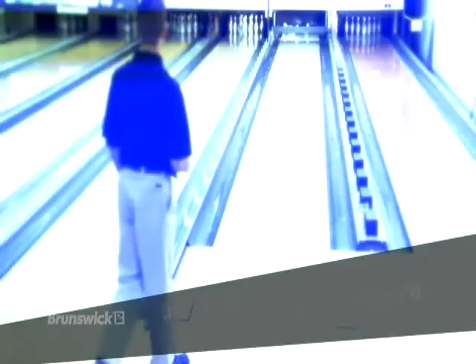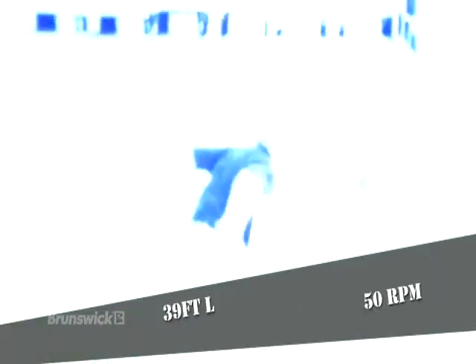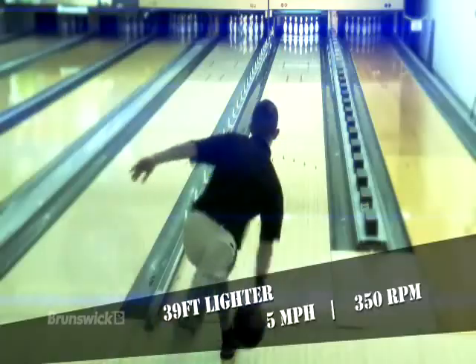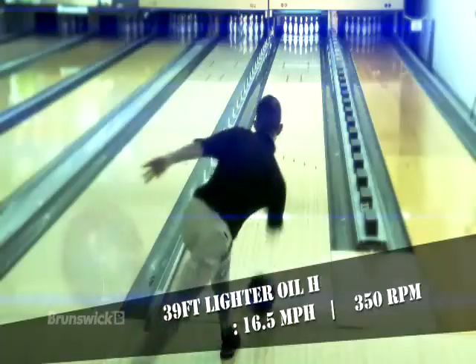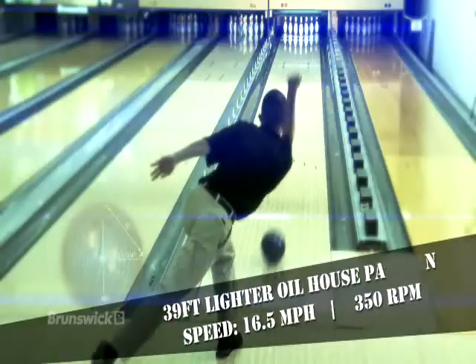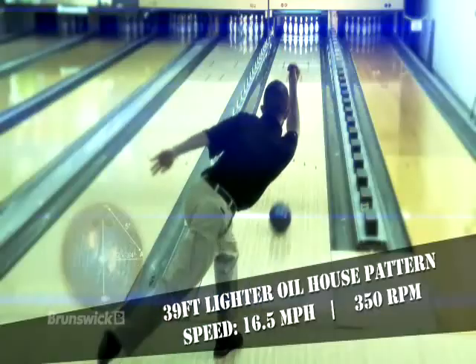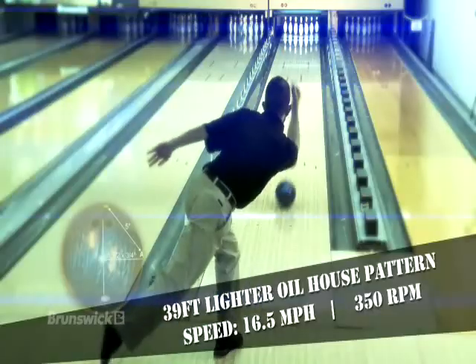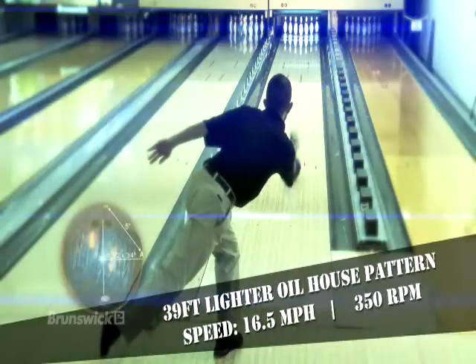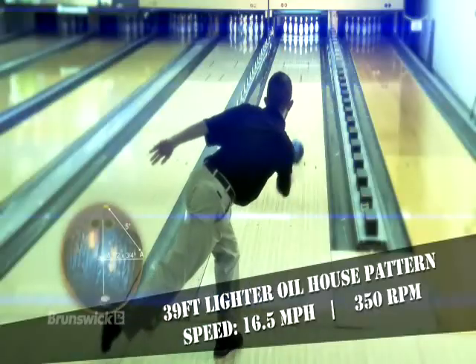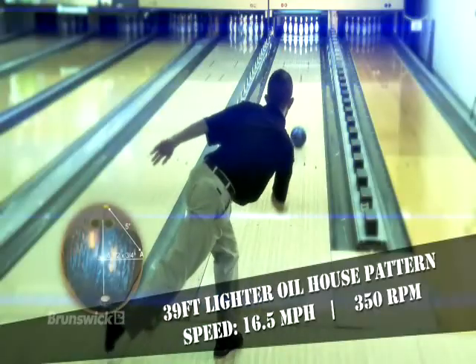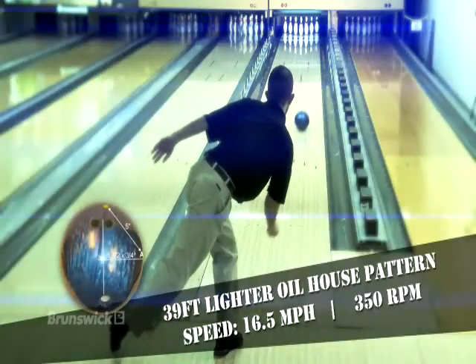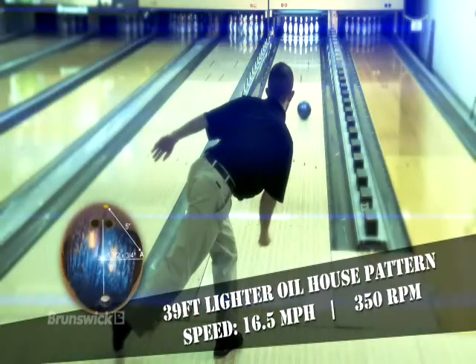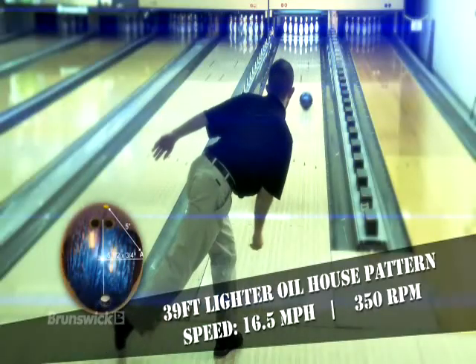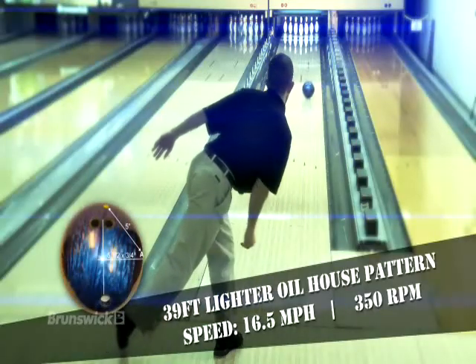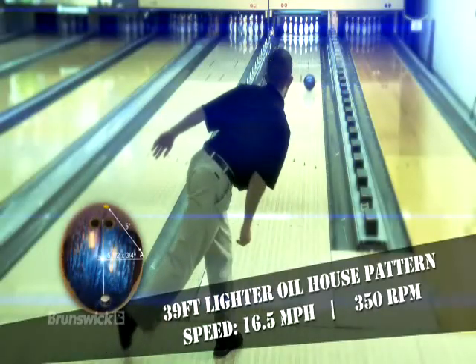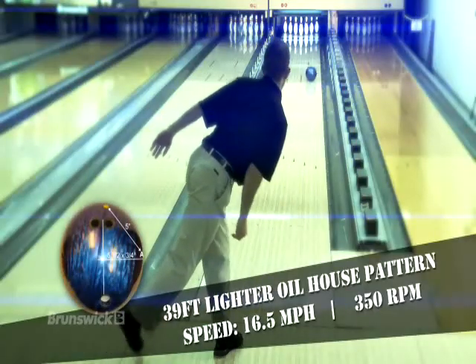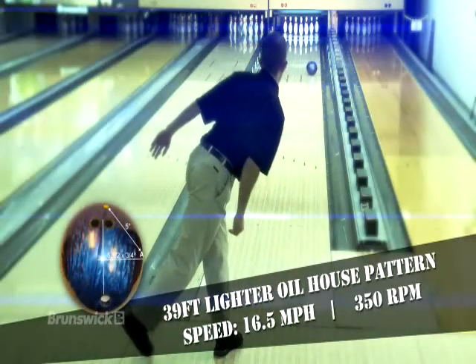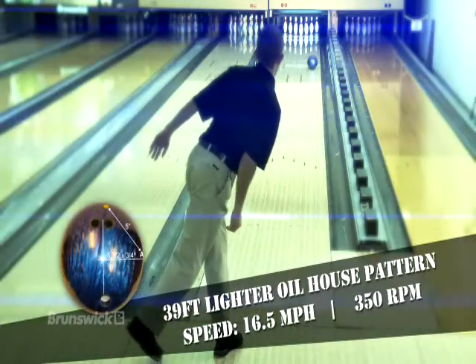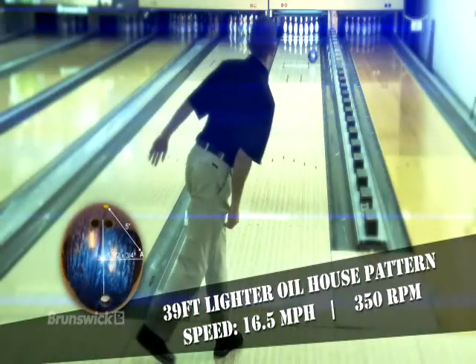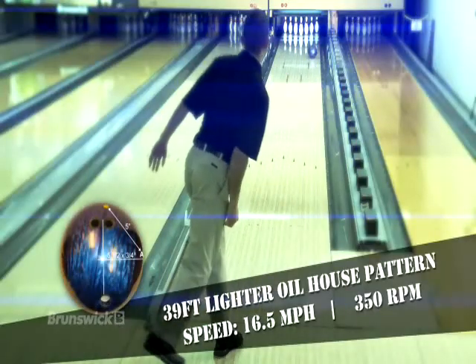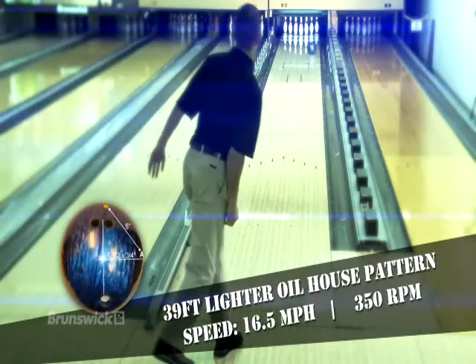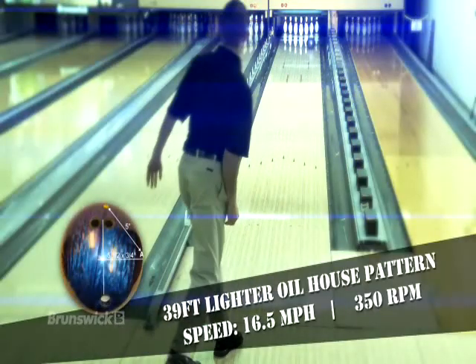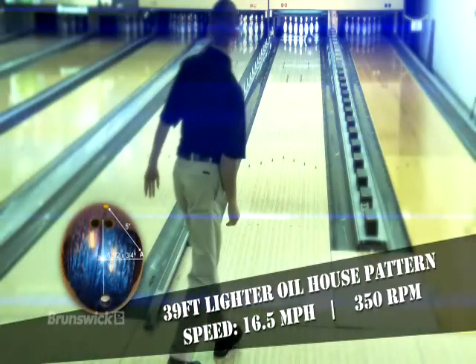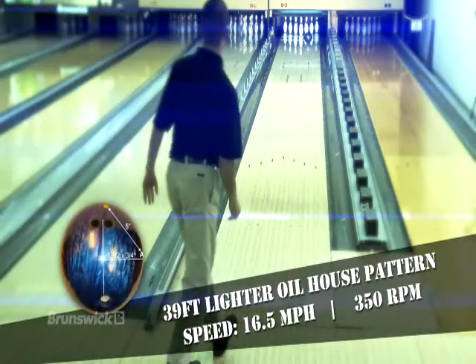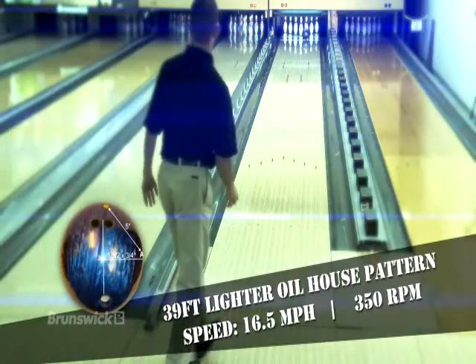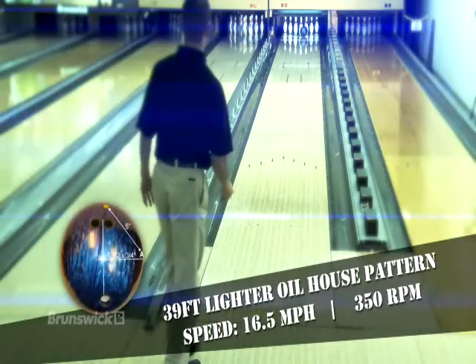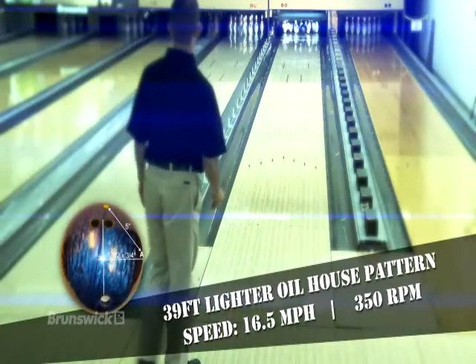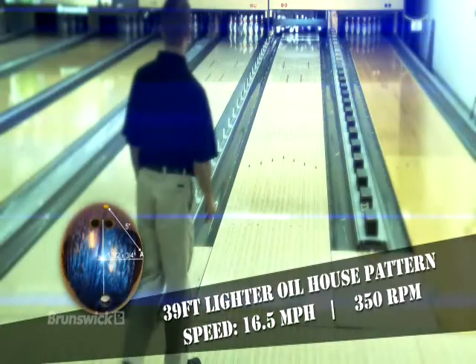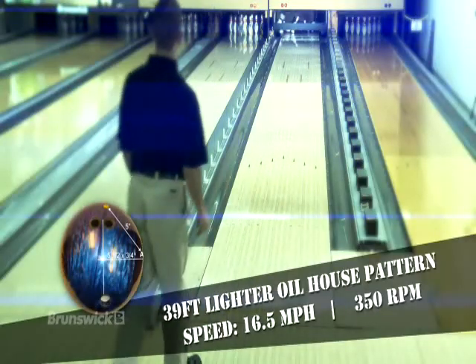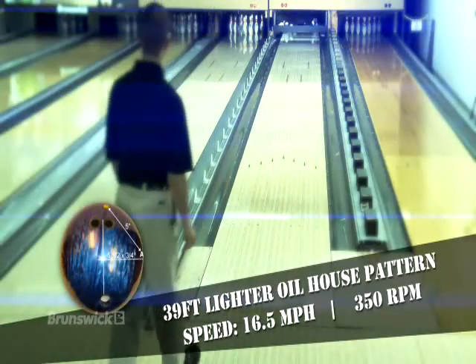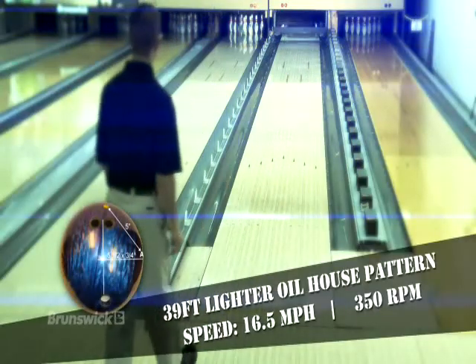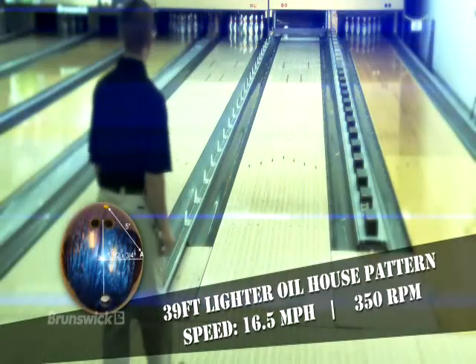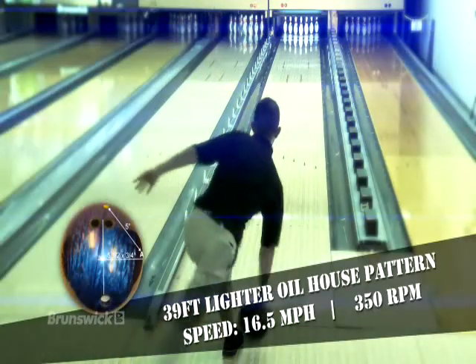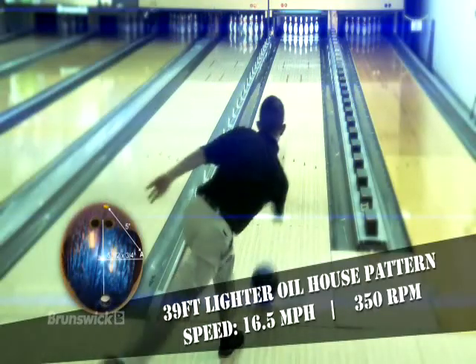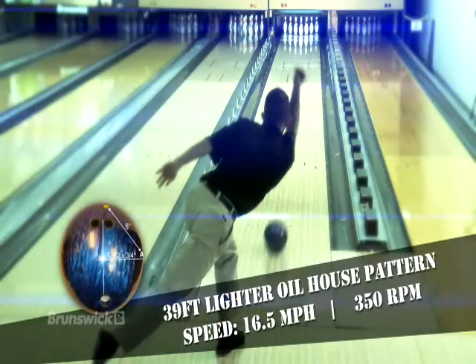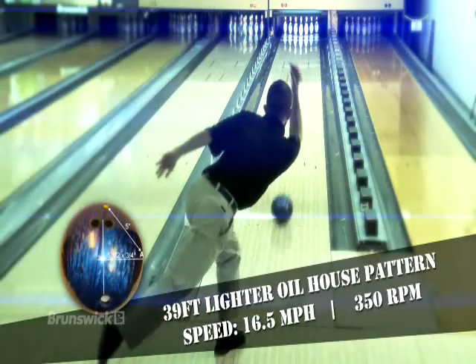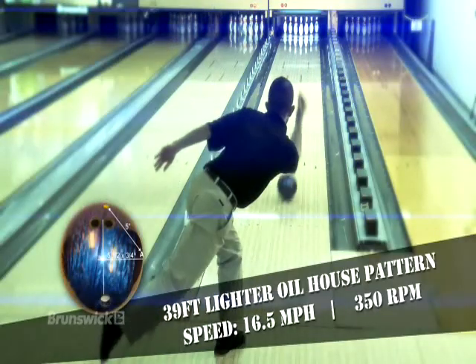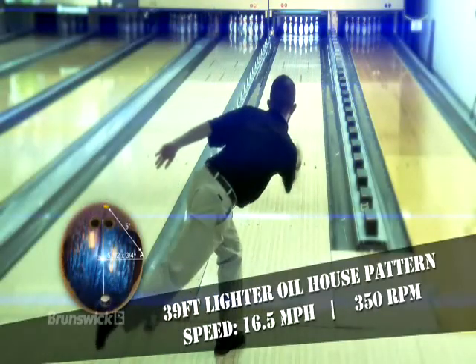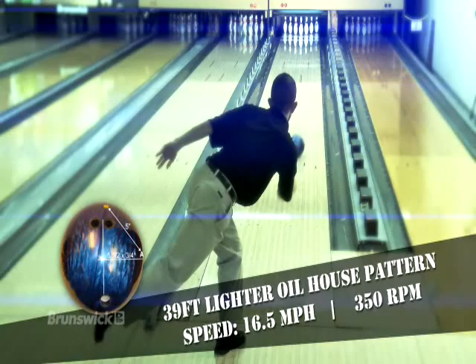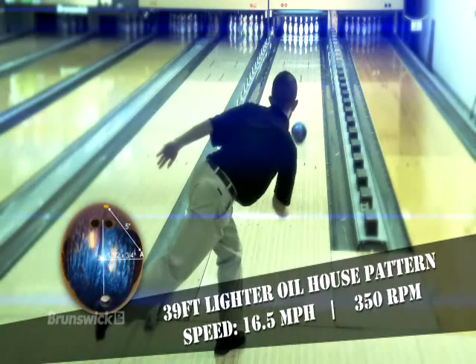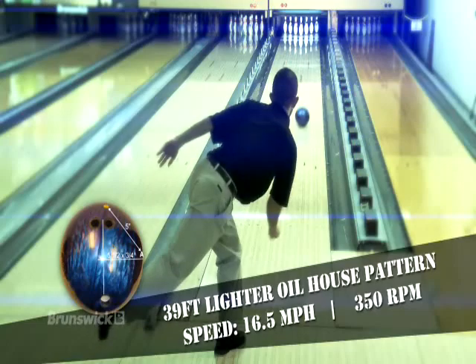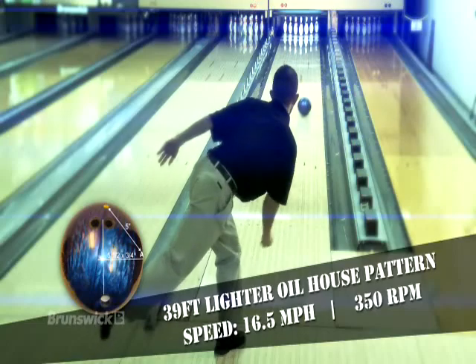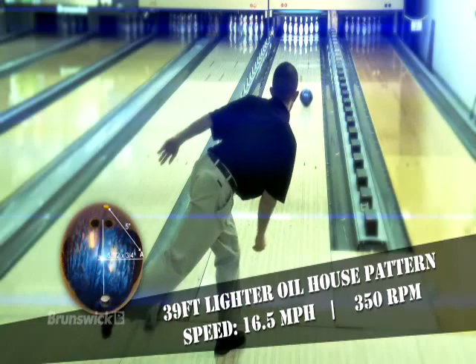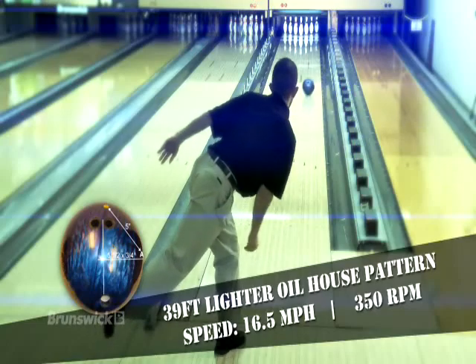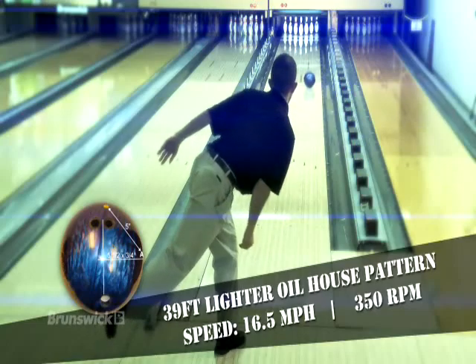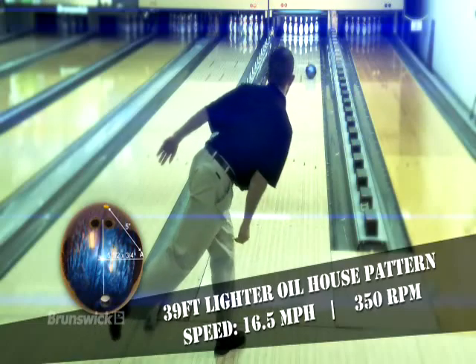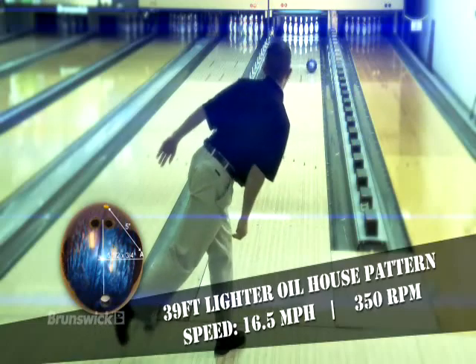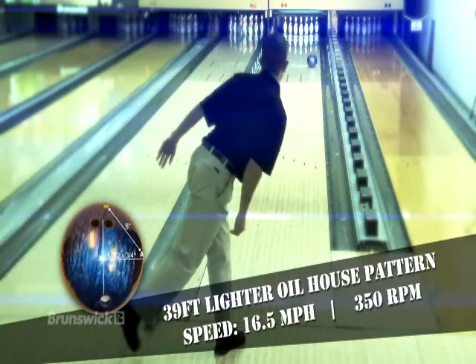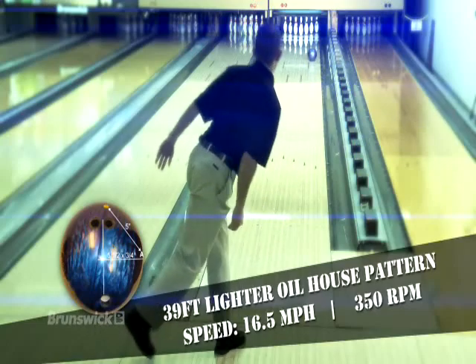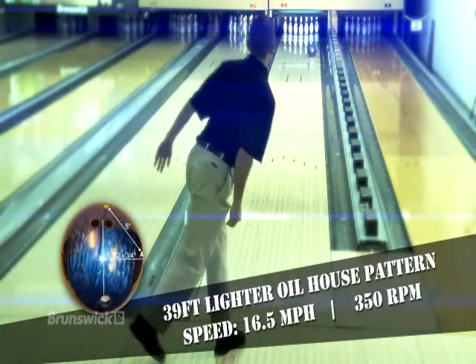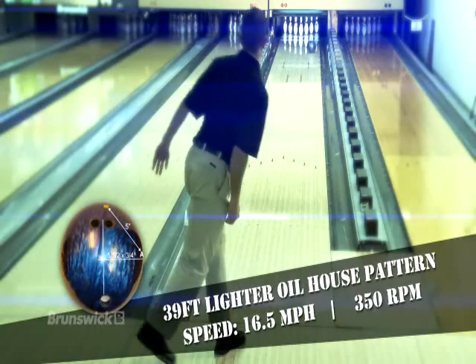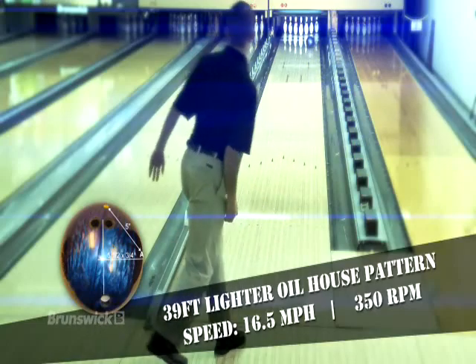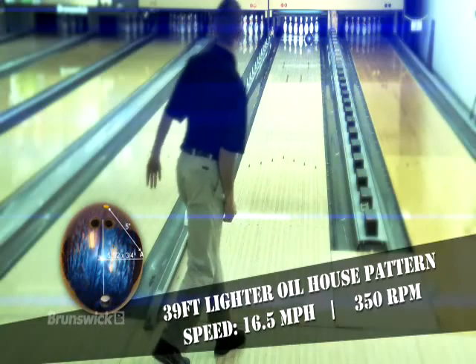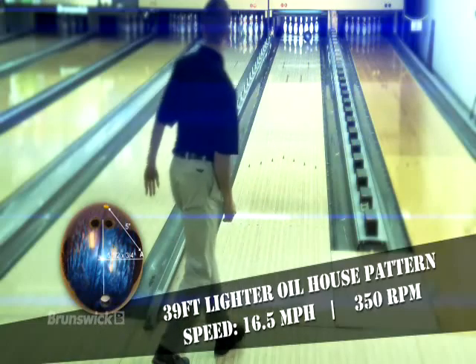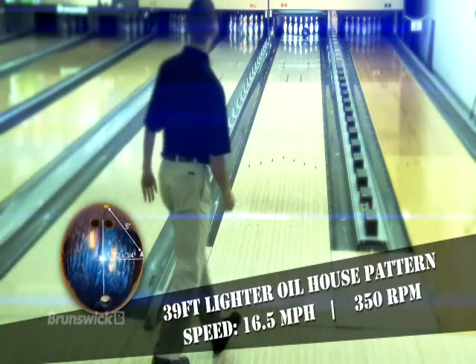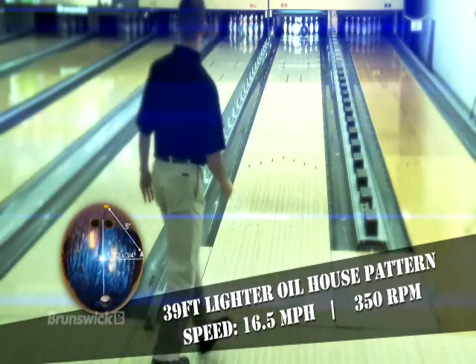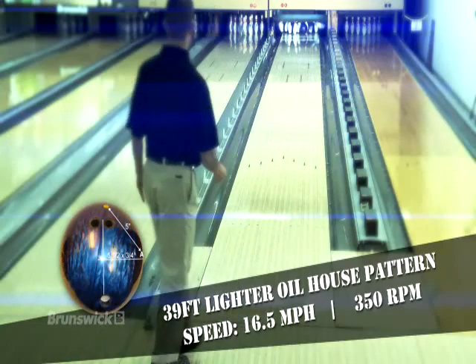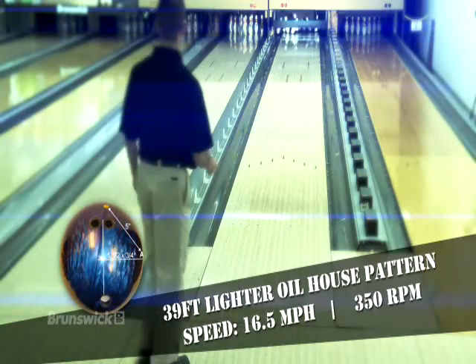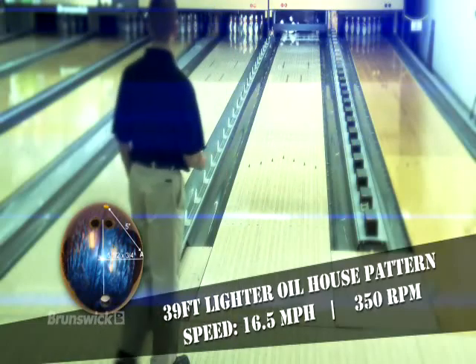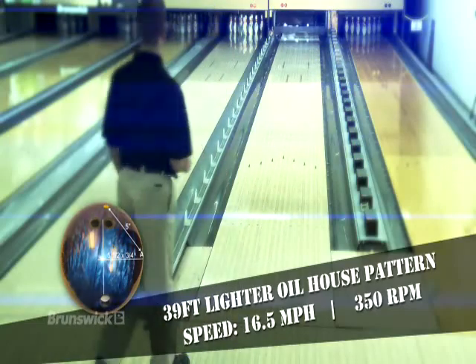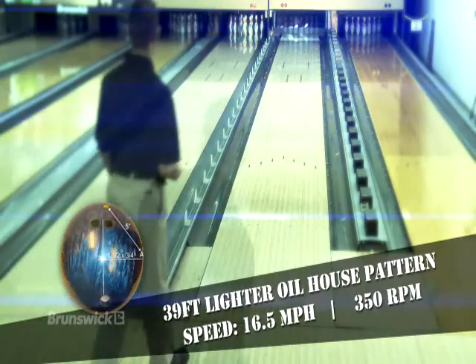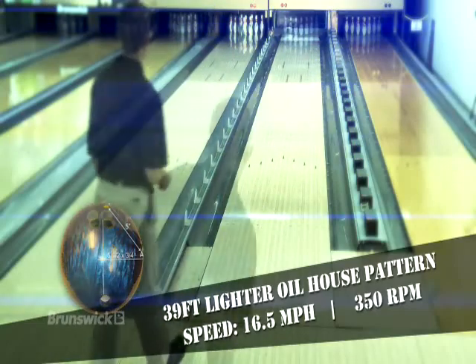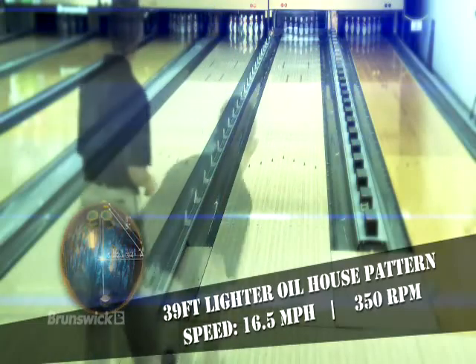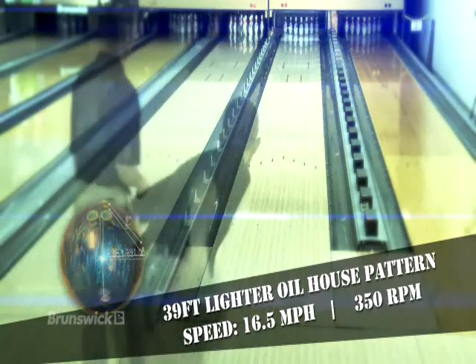Moving 4-in-3 outside of the Karma Pearl, the Avalanche Urethane skids the longest with the smoothest back end motion.